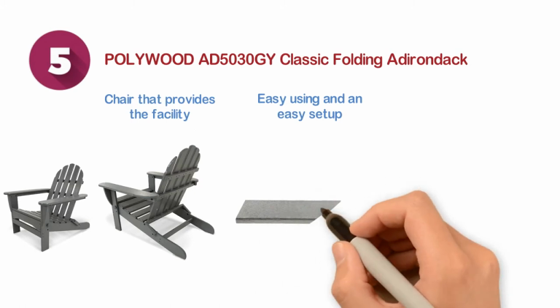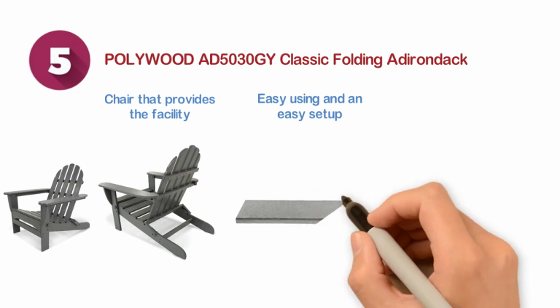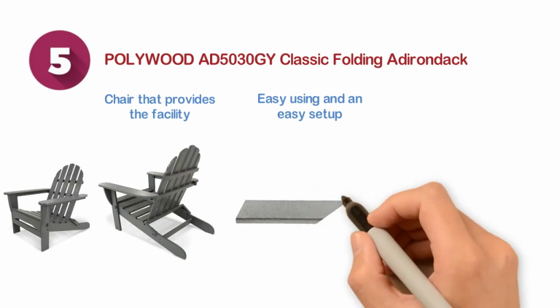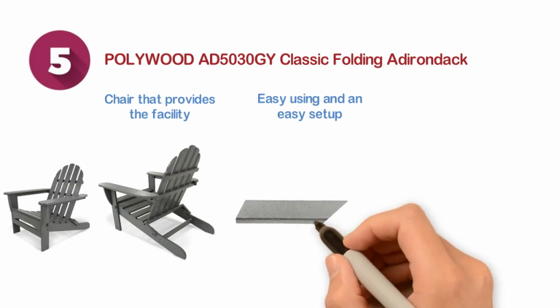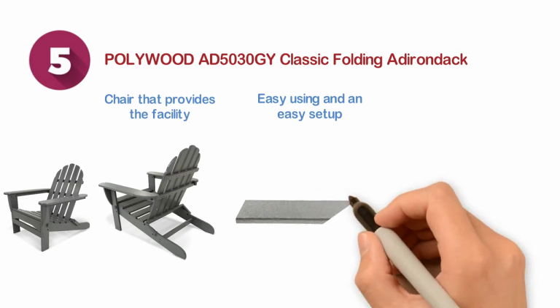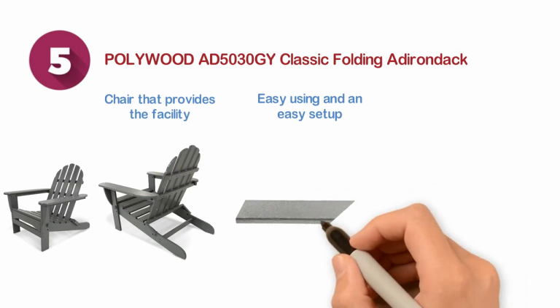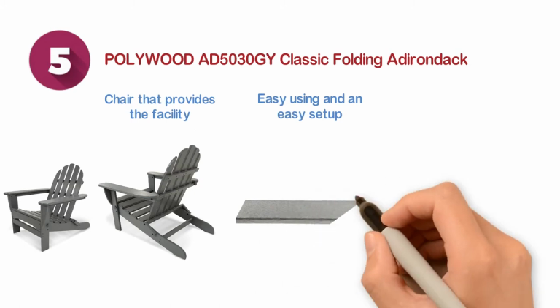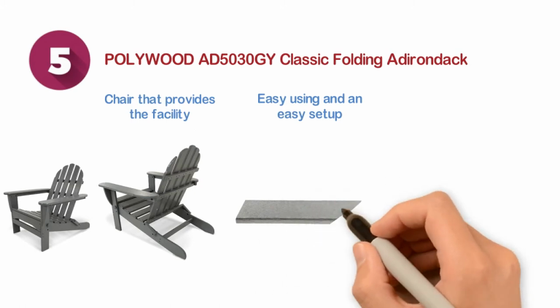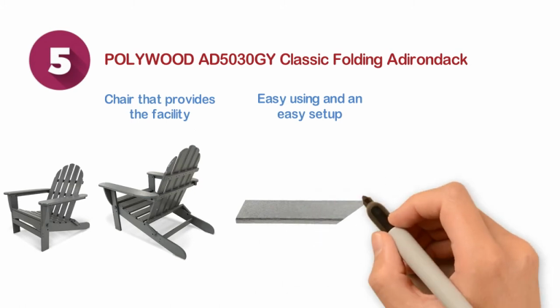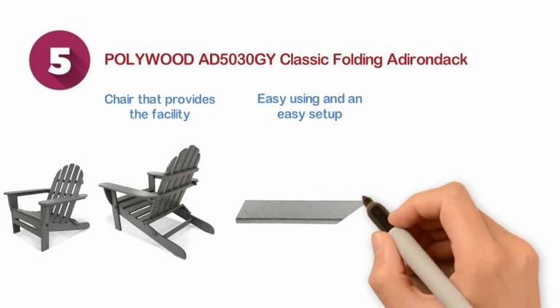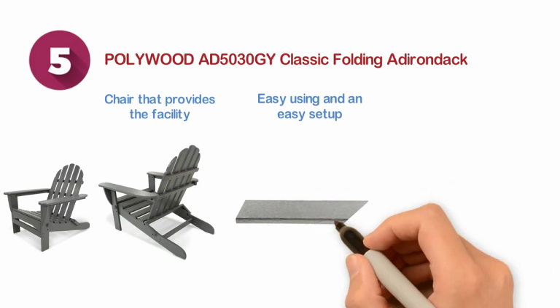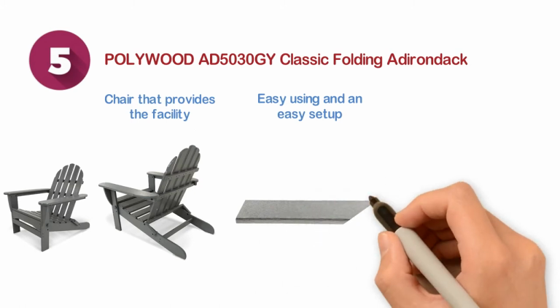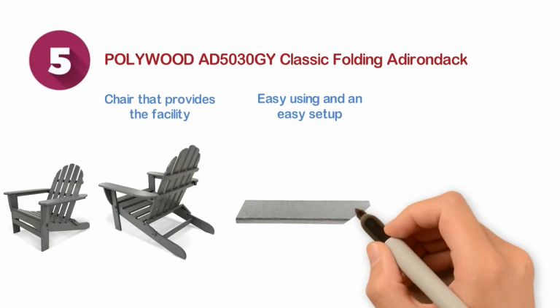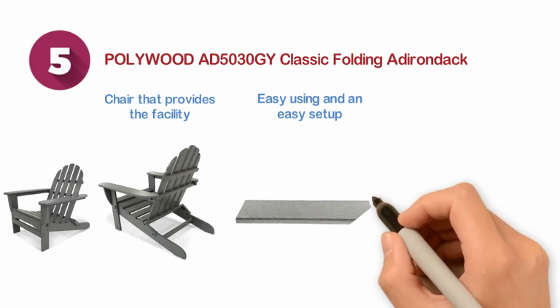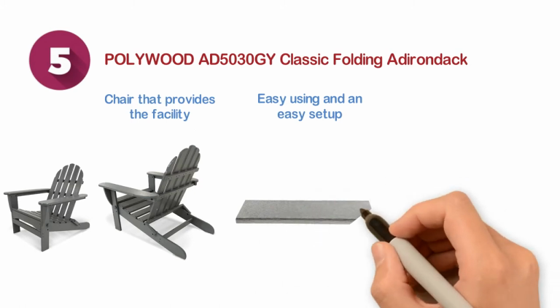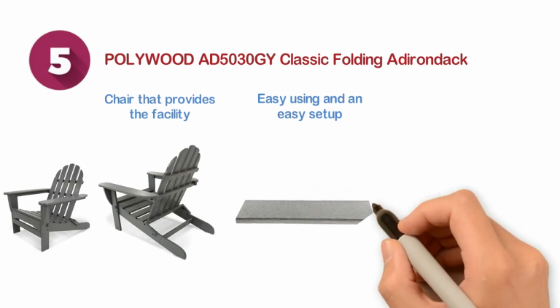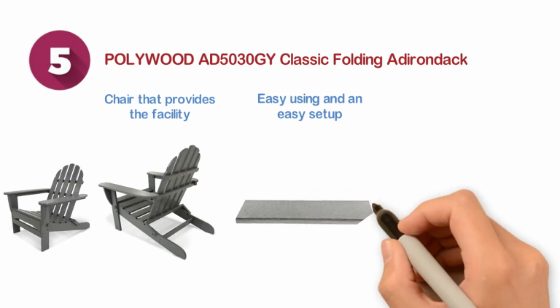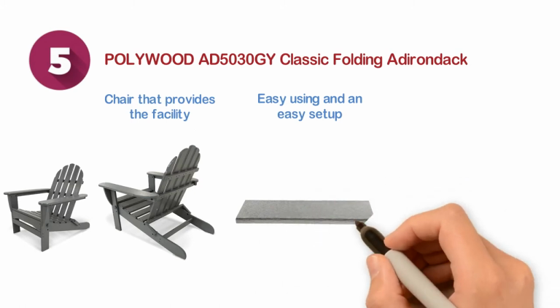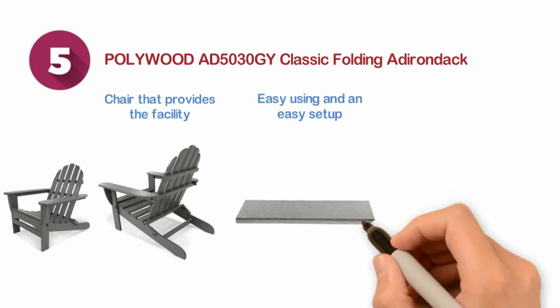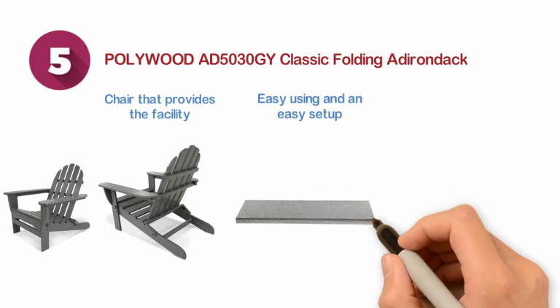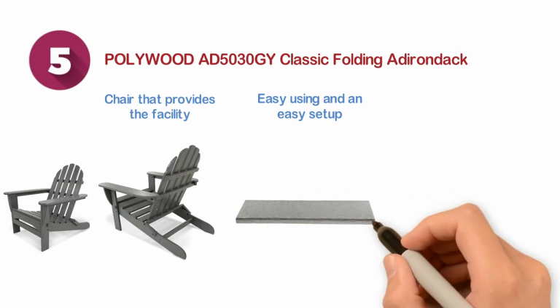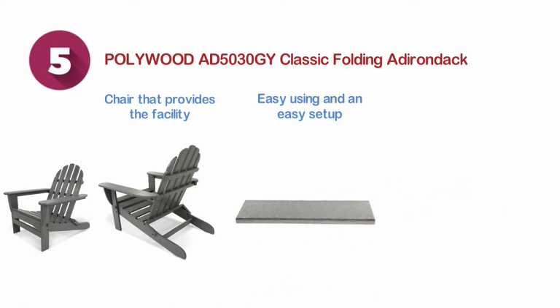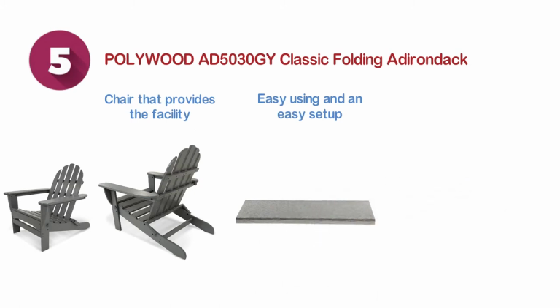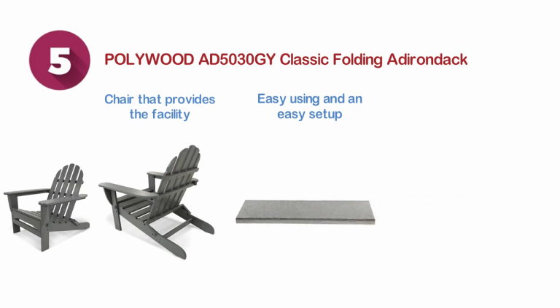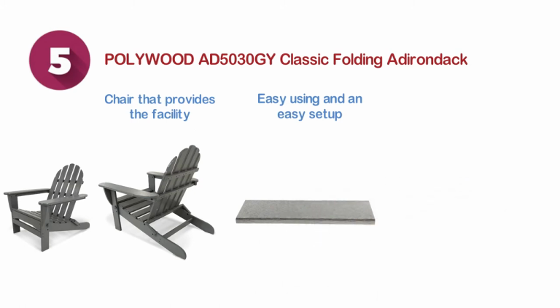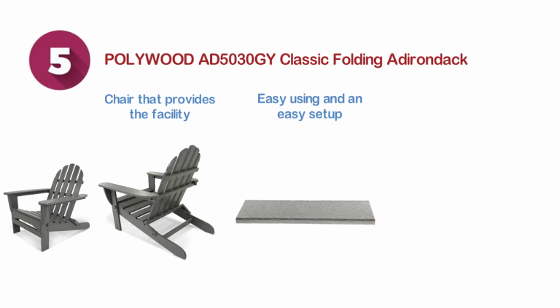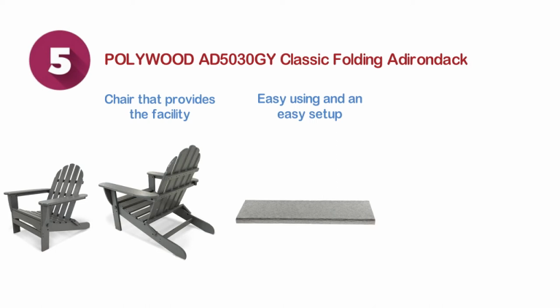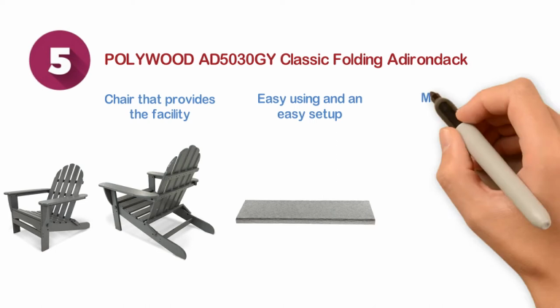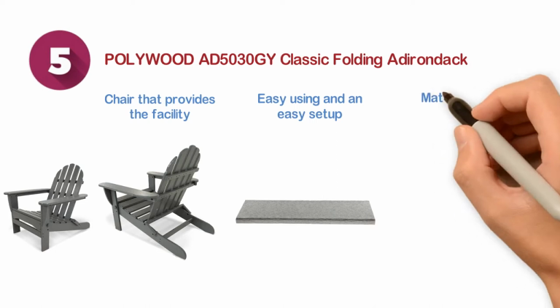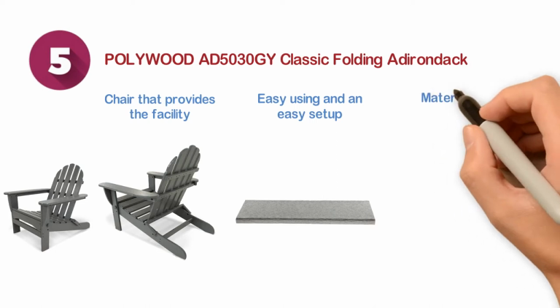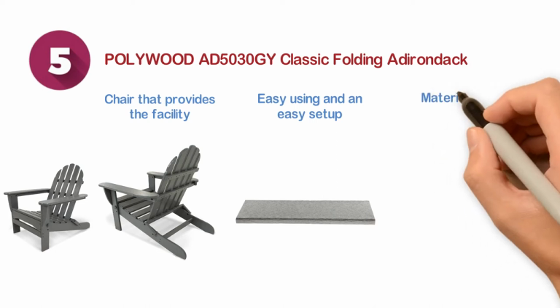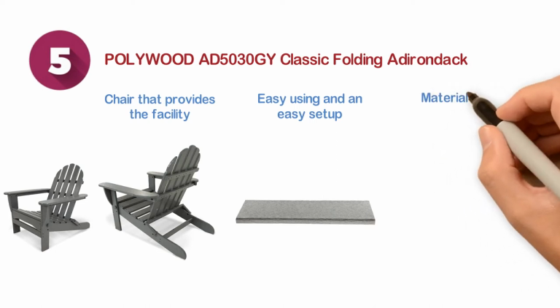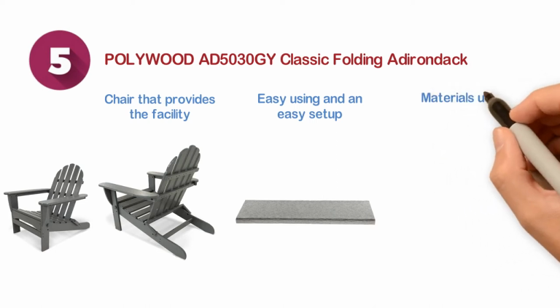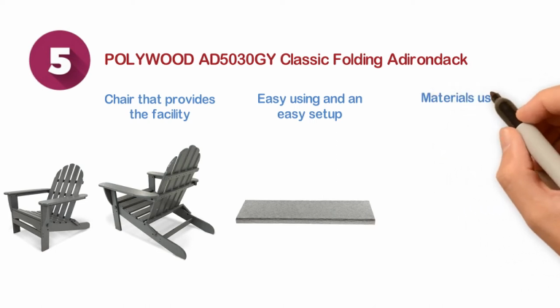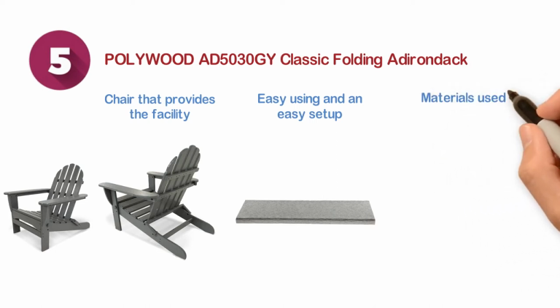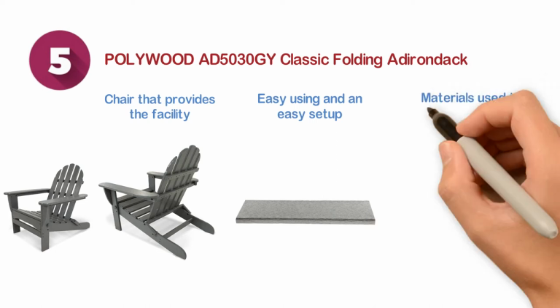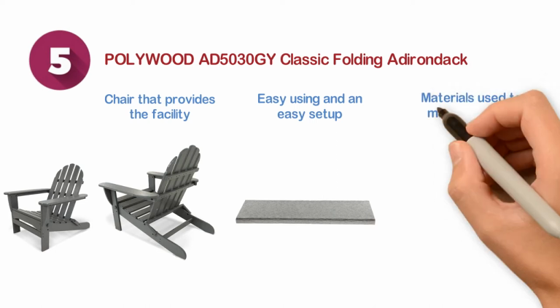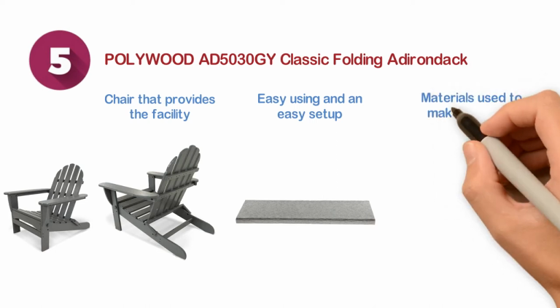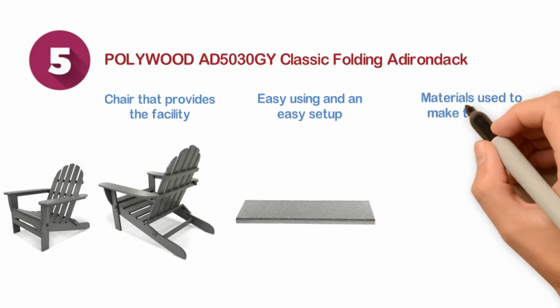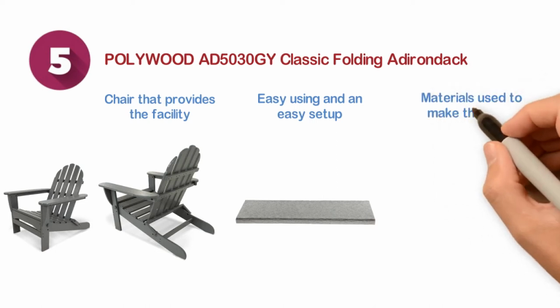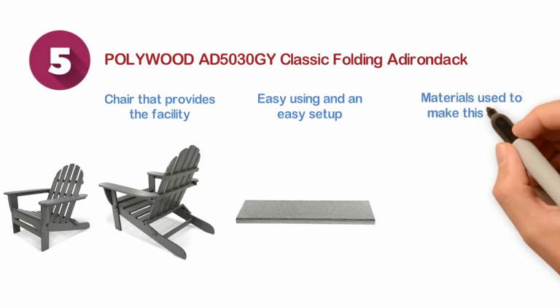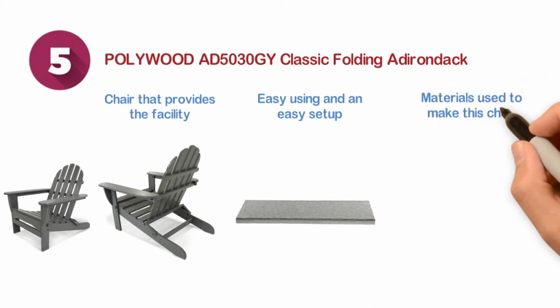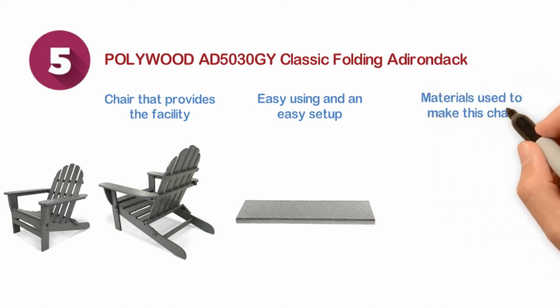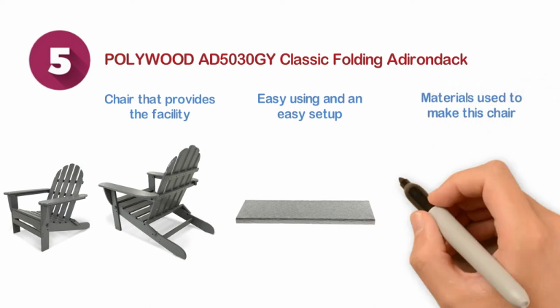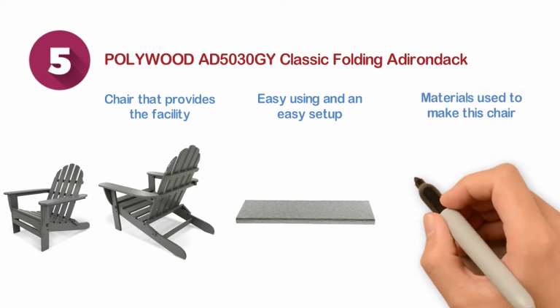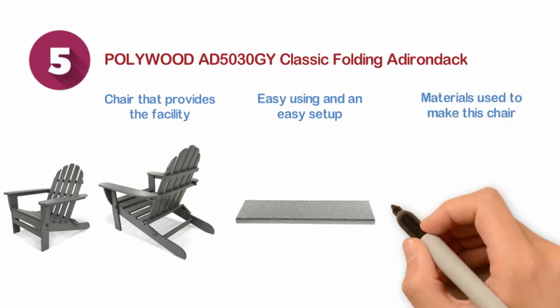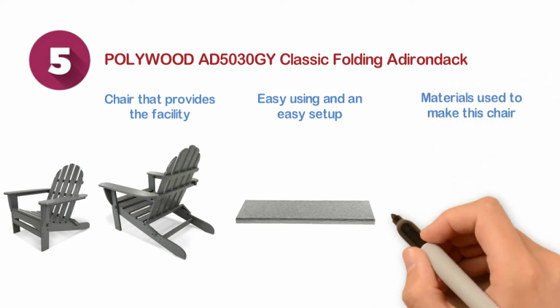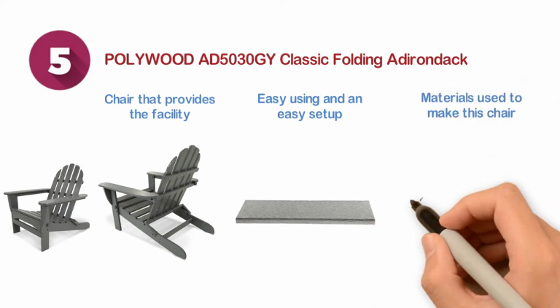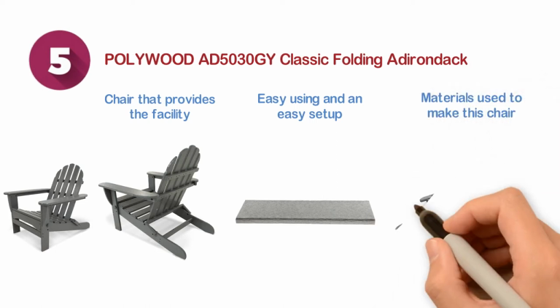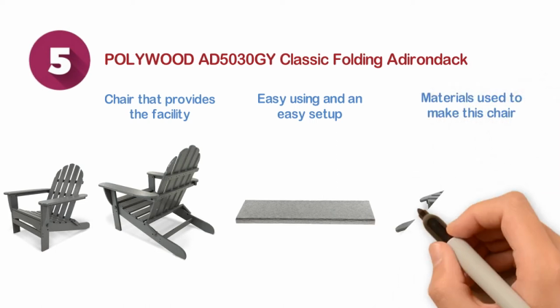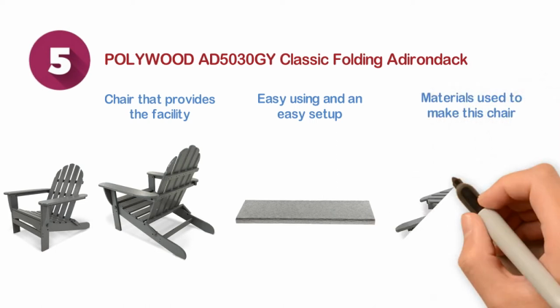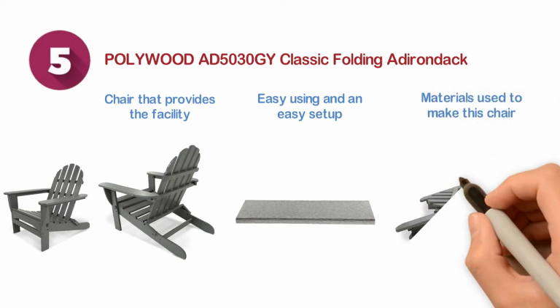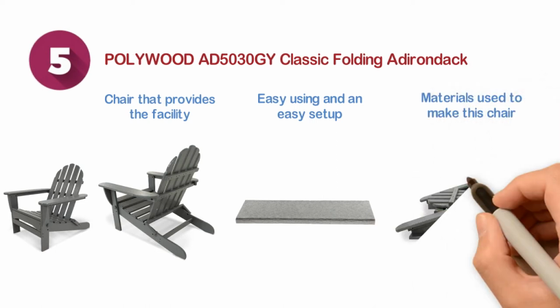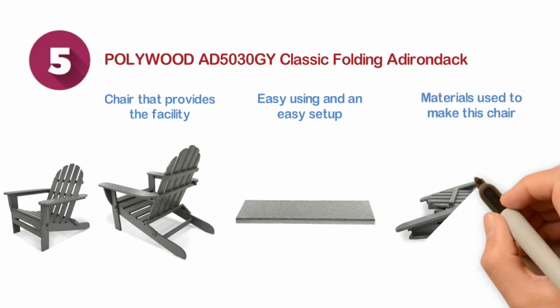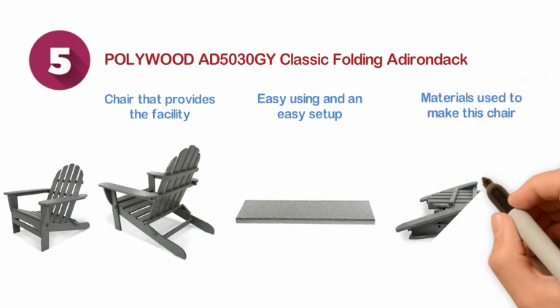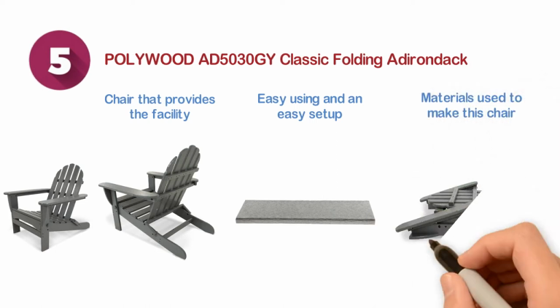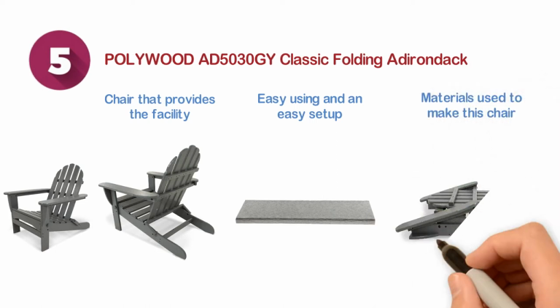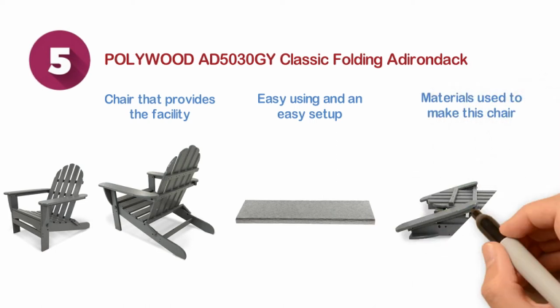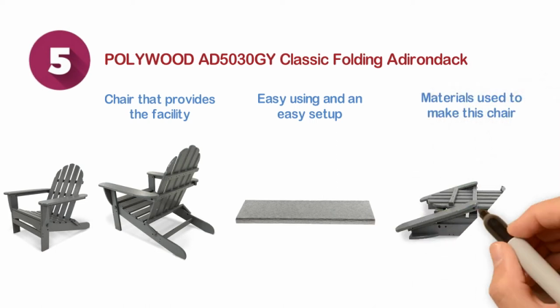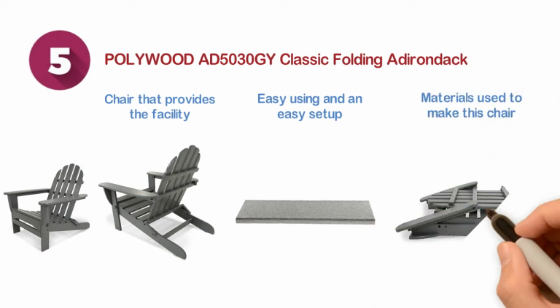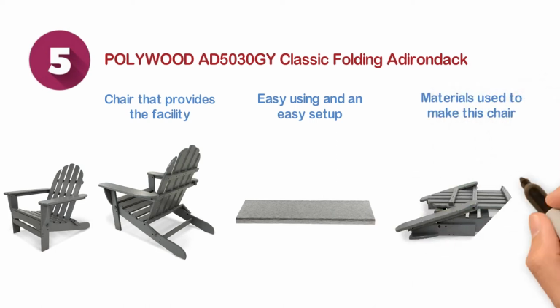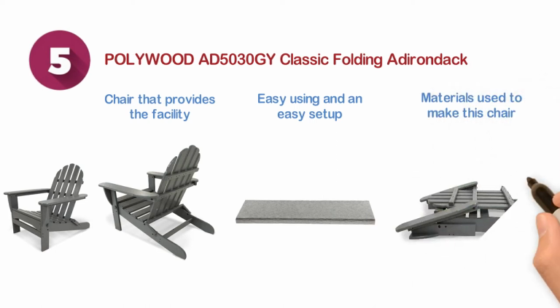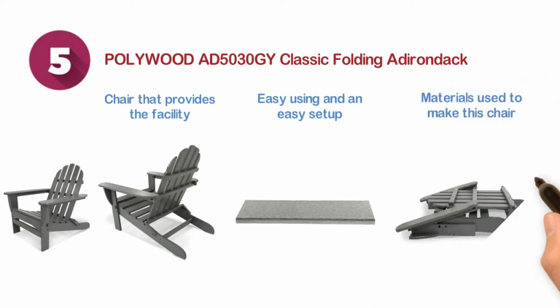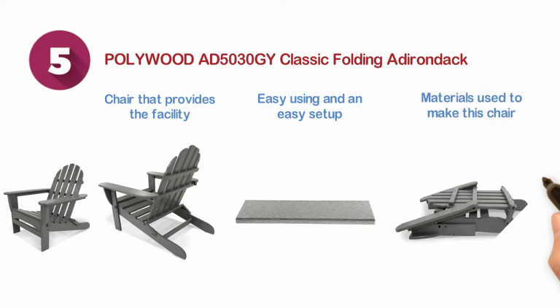You can easily clean this chair with water and soap. The materials used to make this chair are recycled. It also offers easy storage.